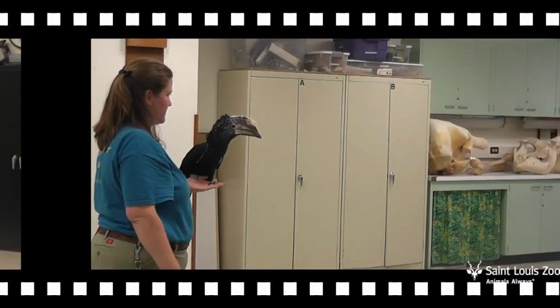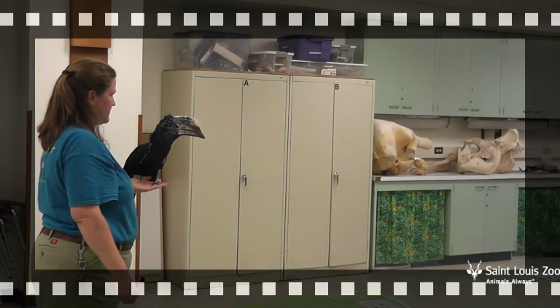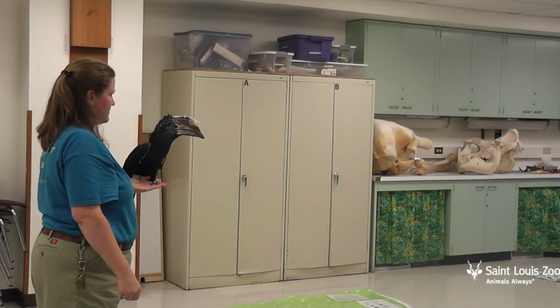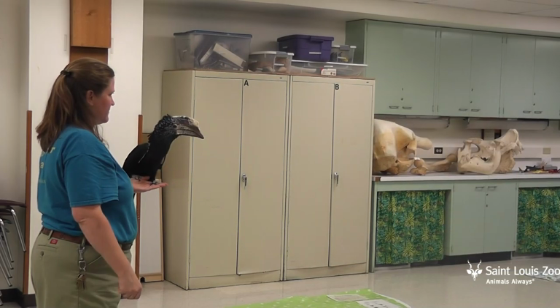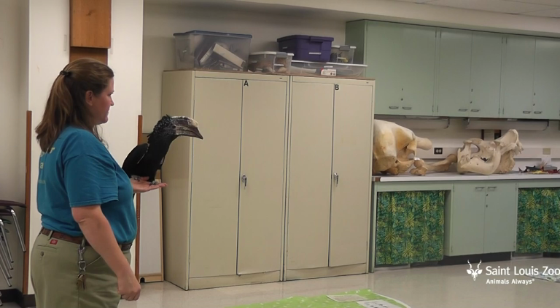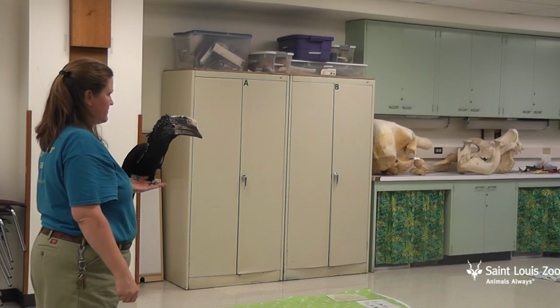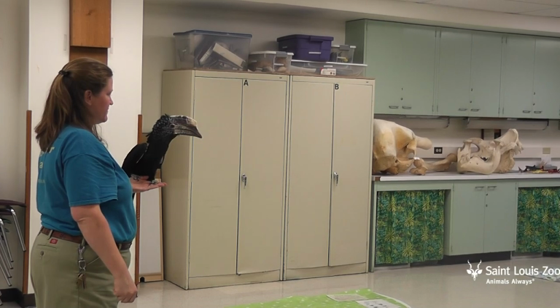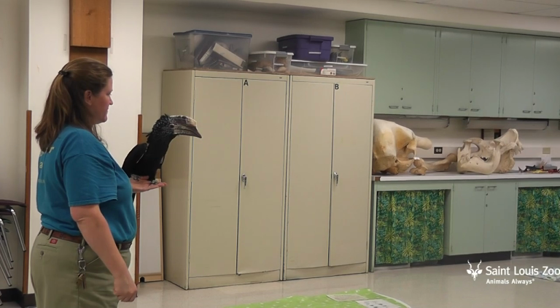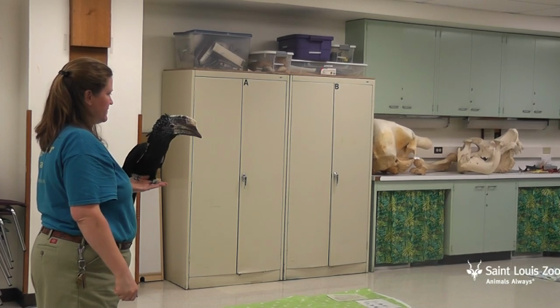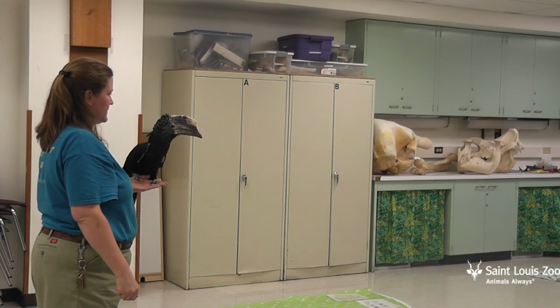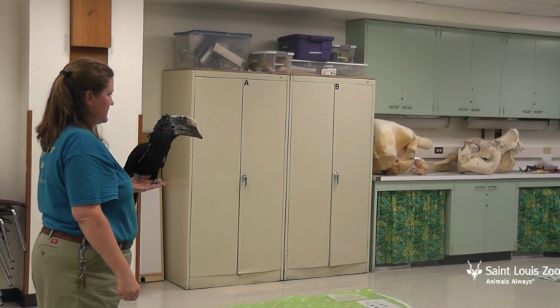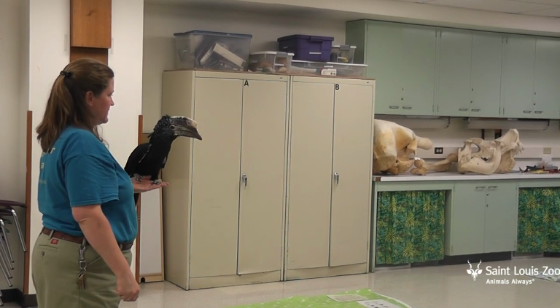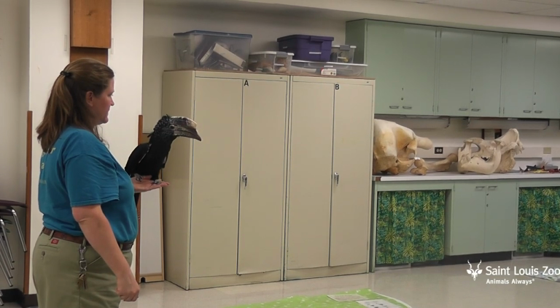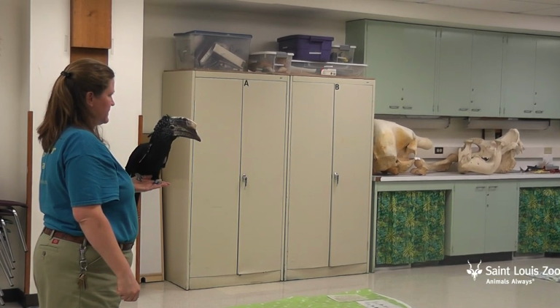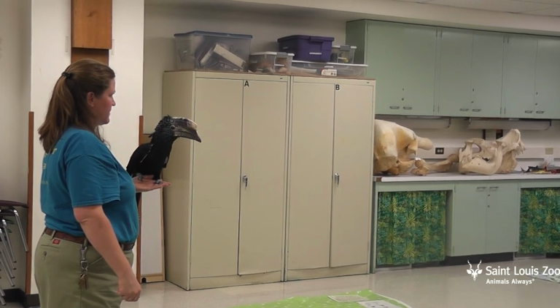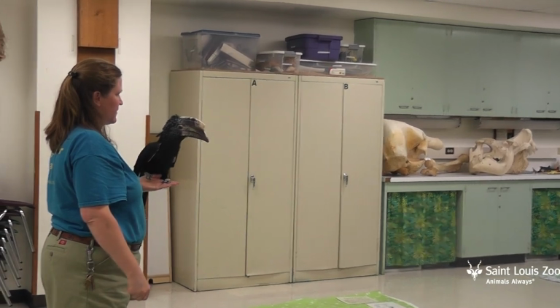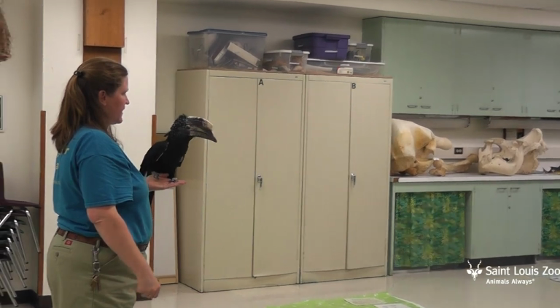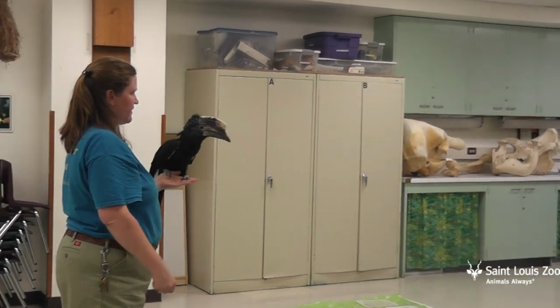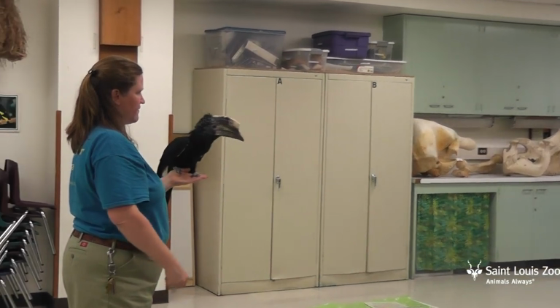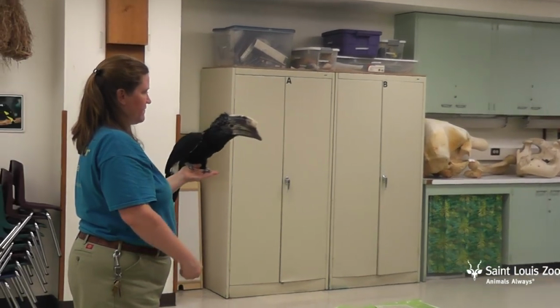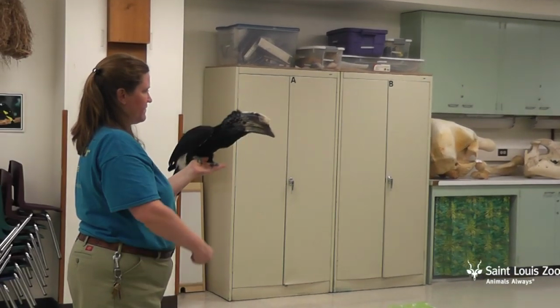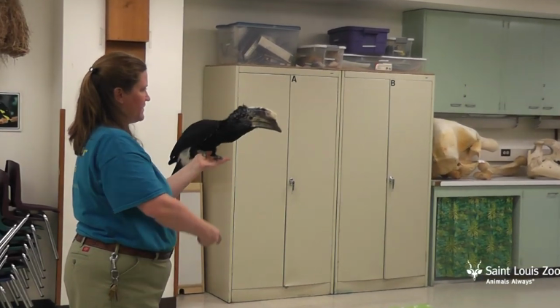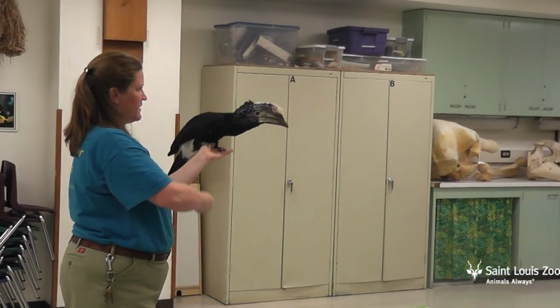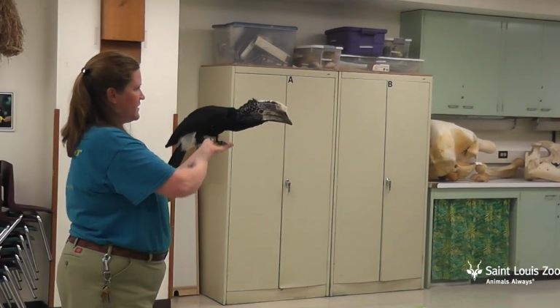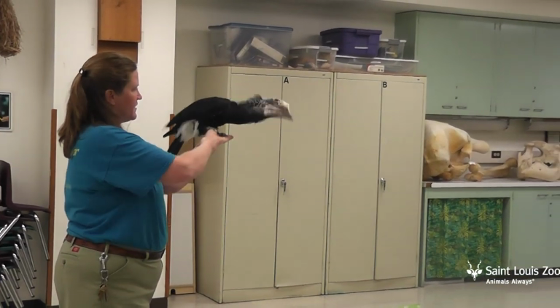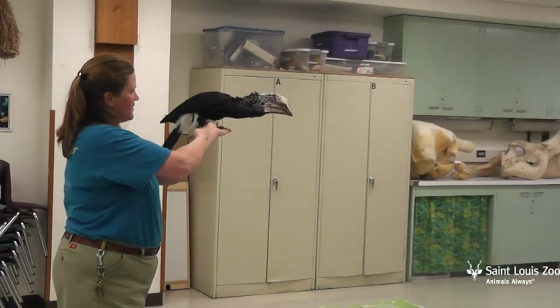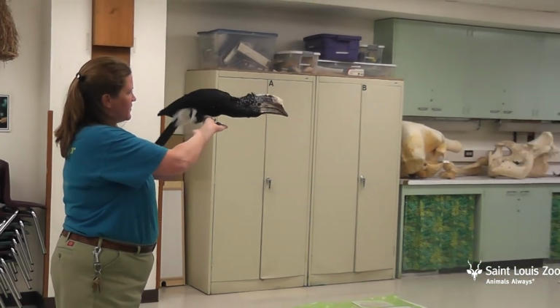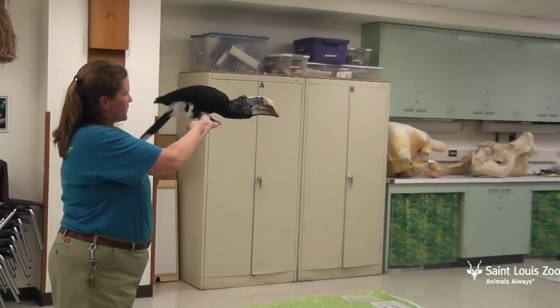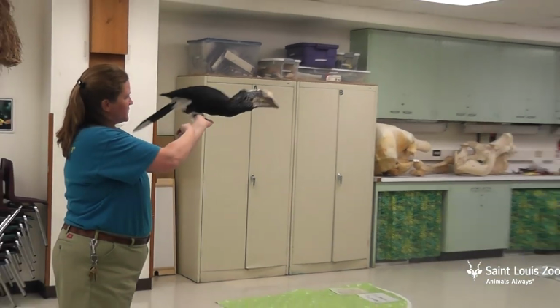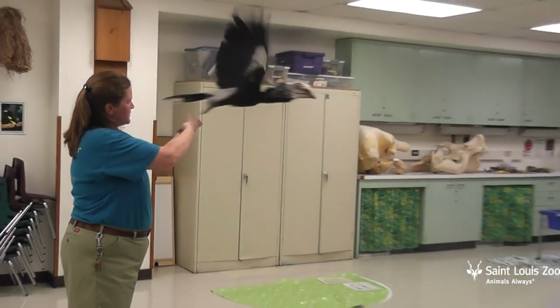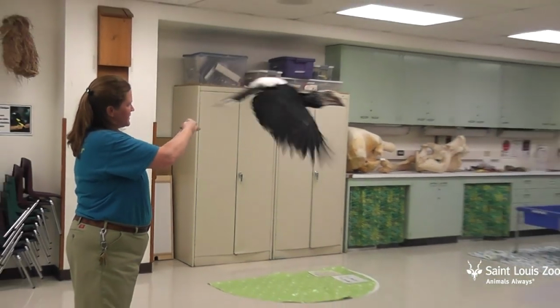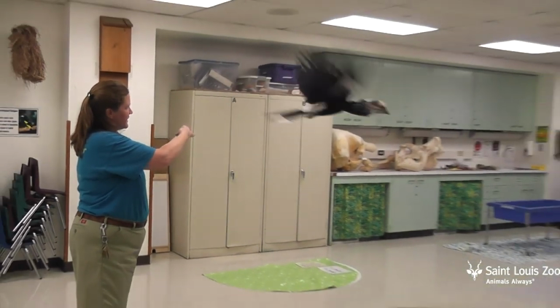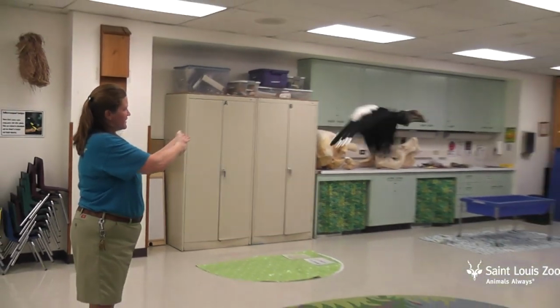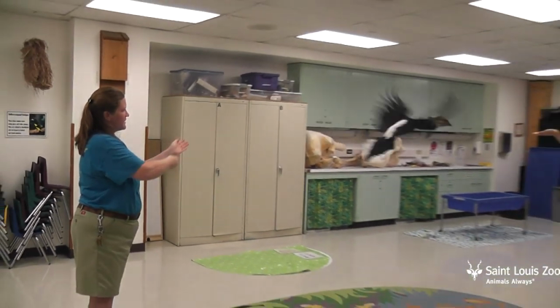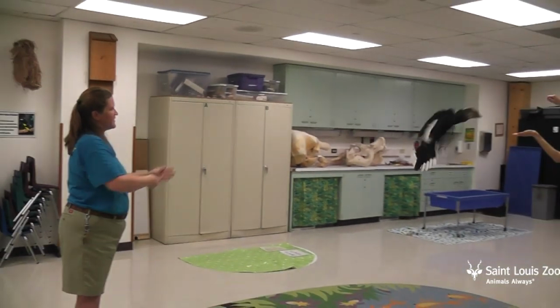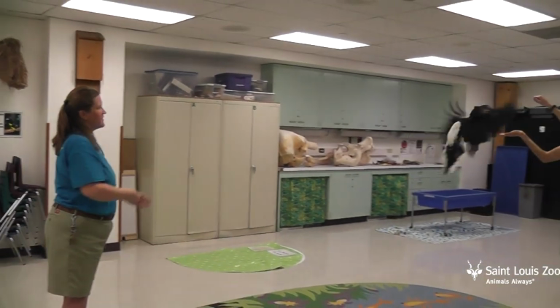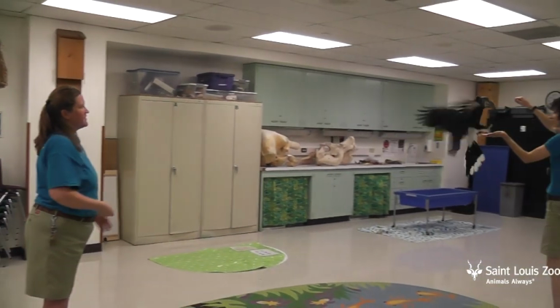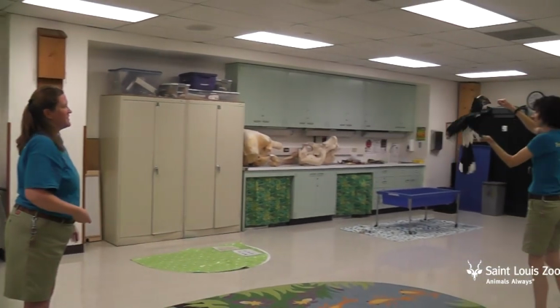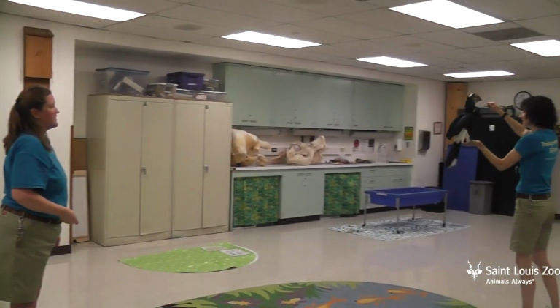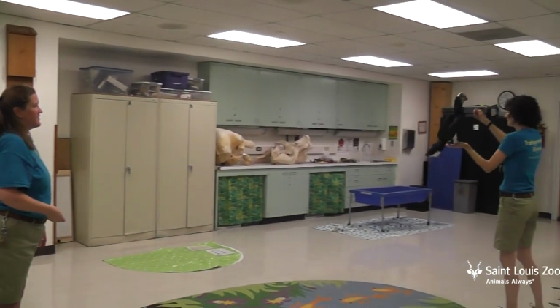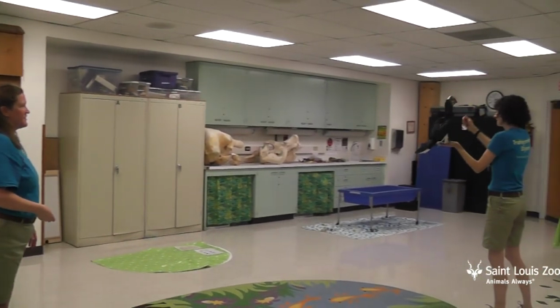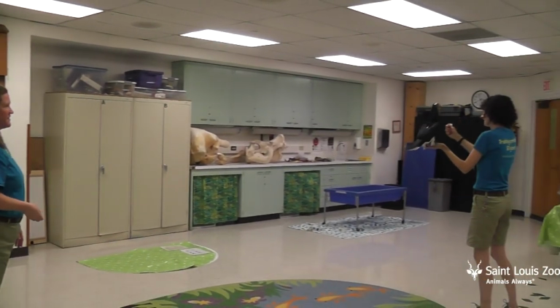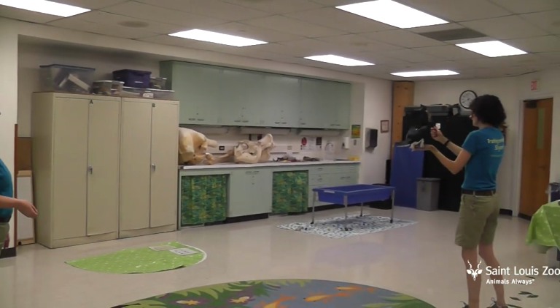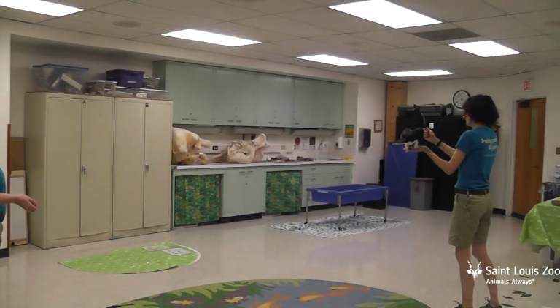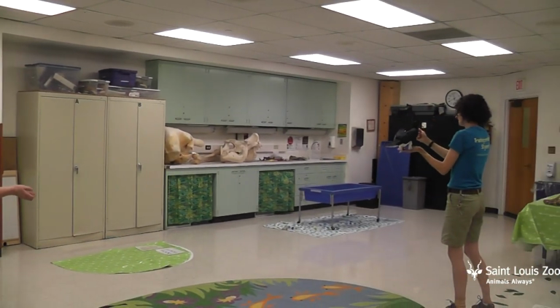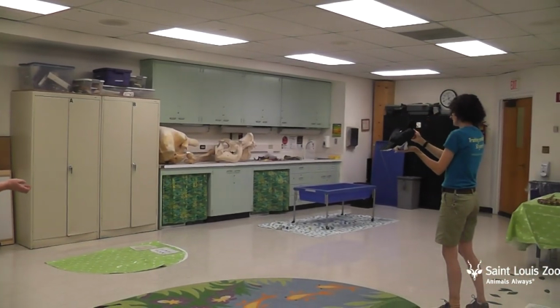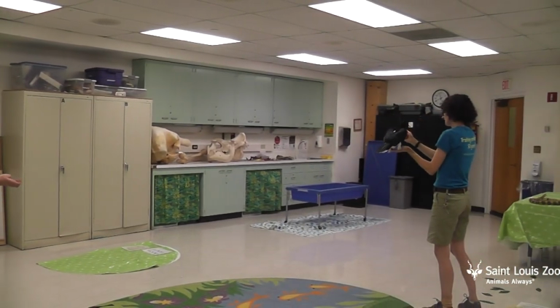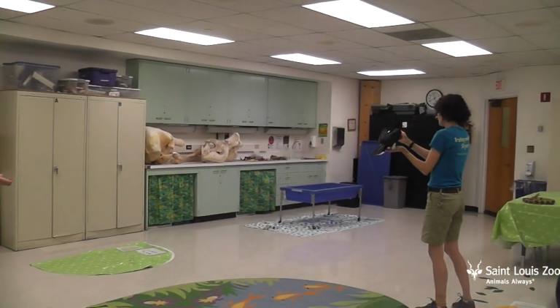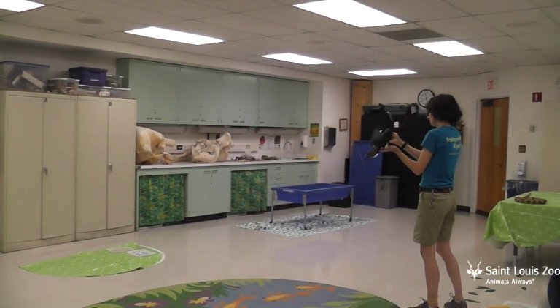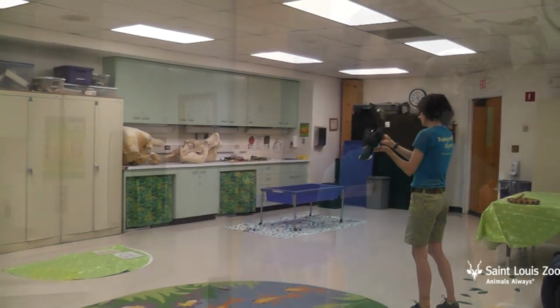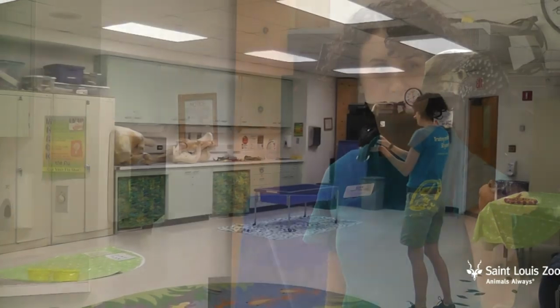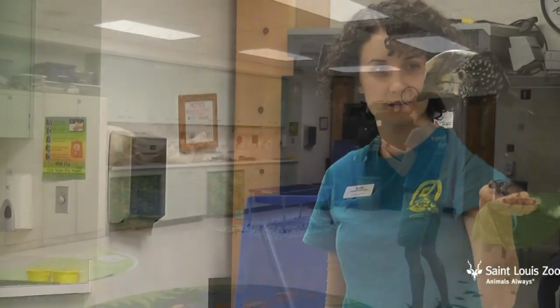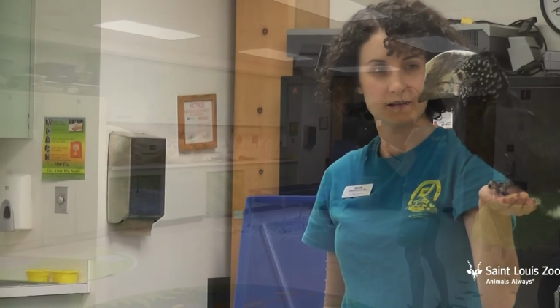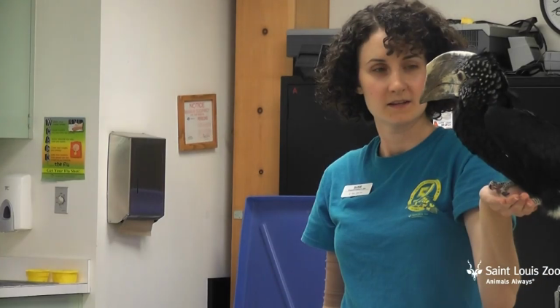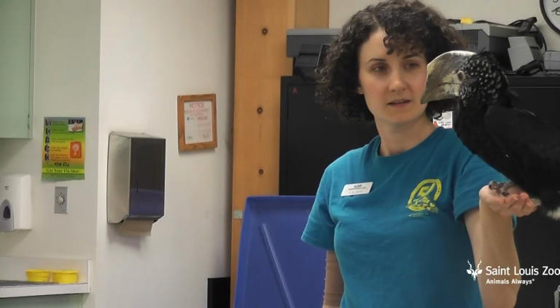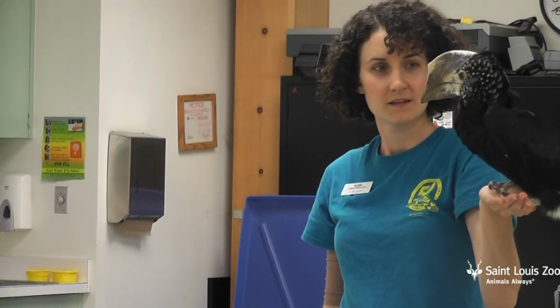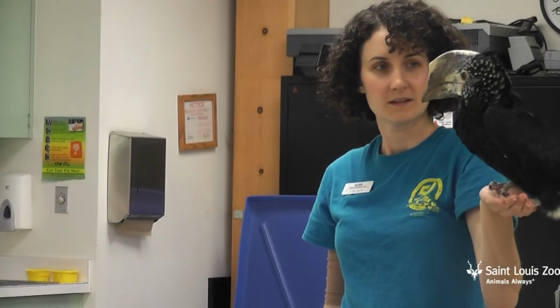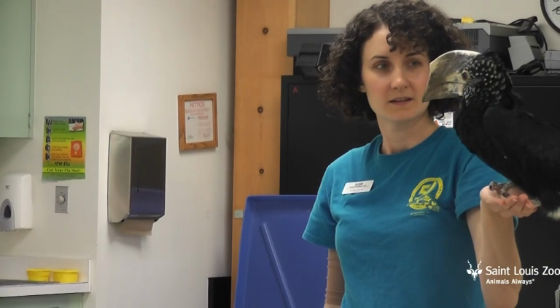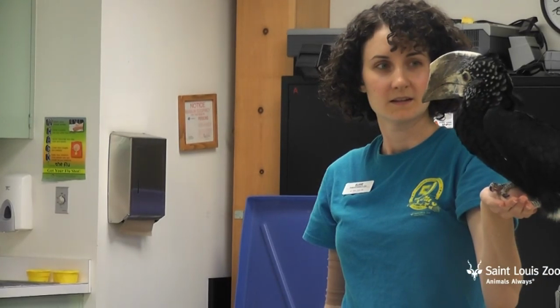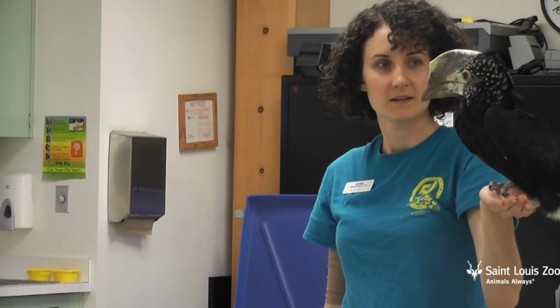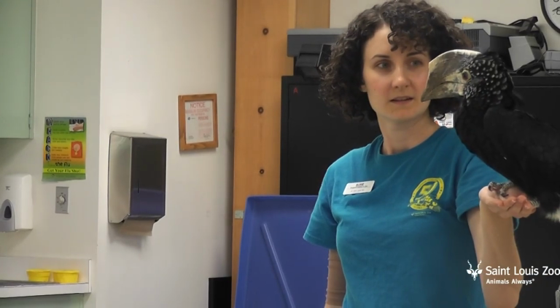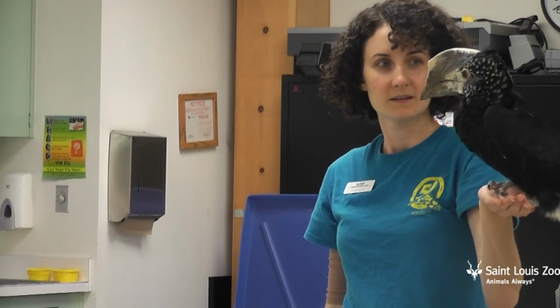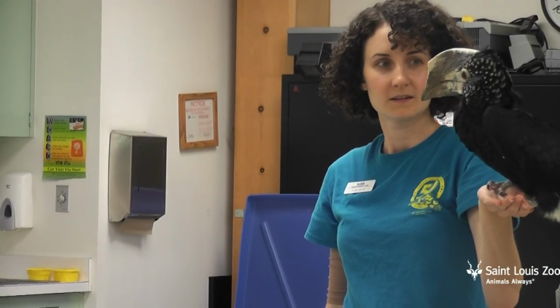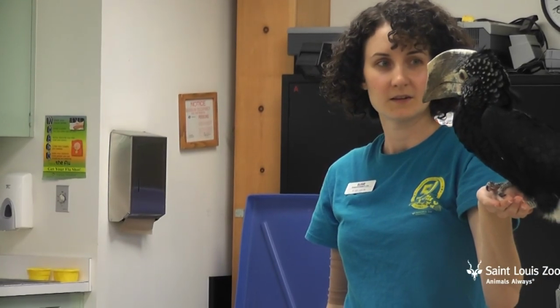When the weather doesn't cooperate, we find anywhere we can to train Sterling. We are in one of our education department classrooms right now.